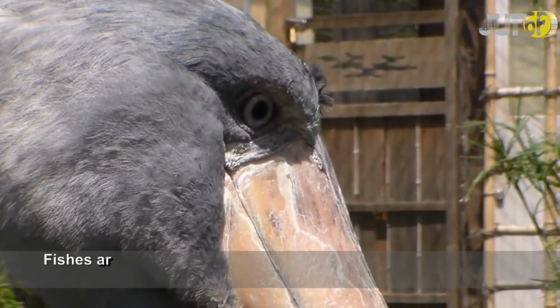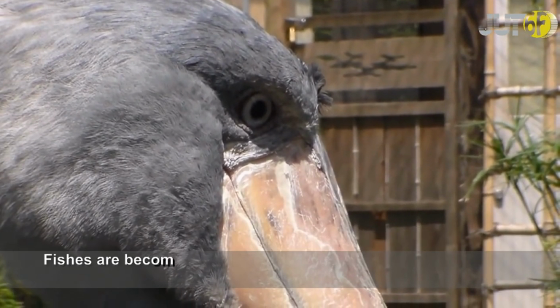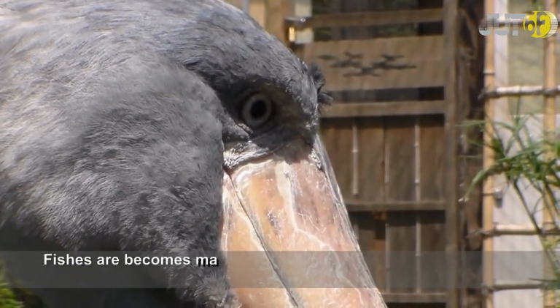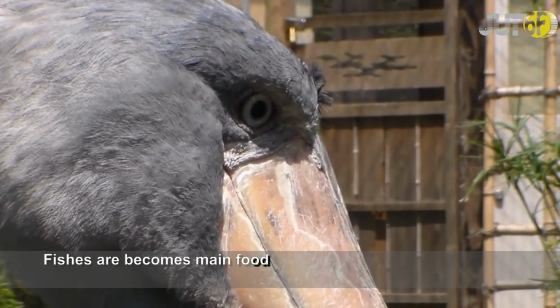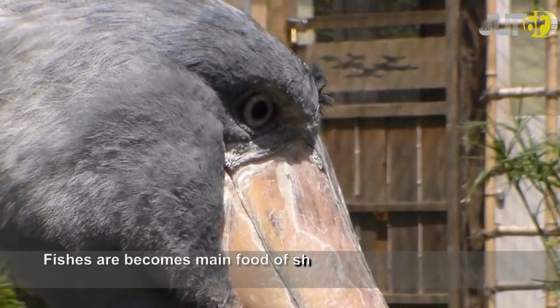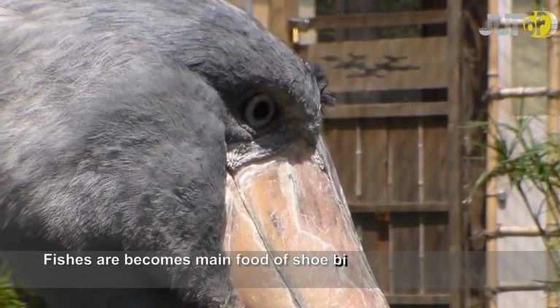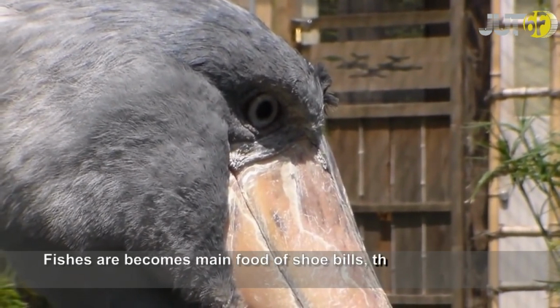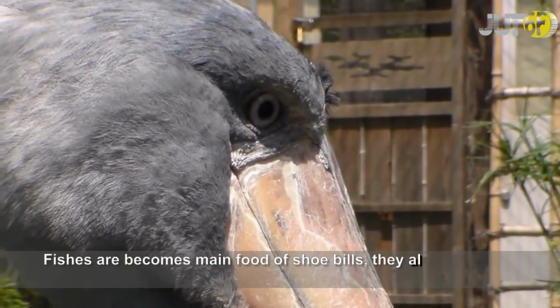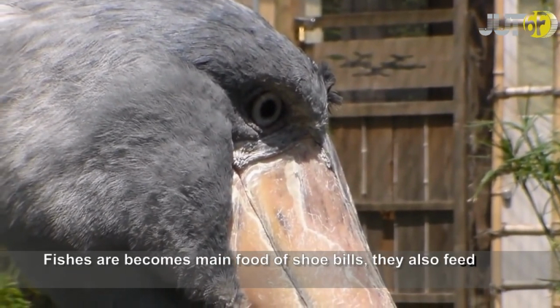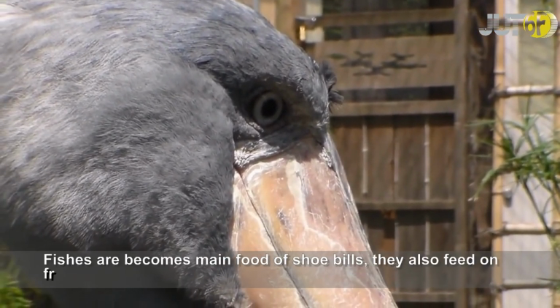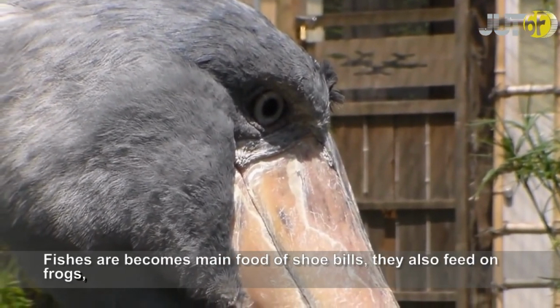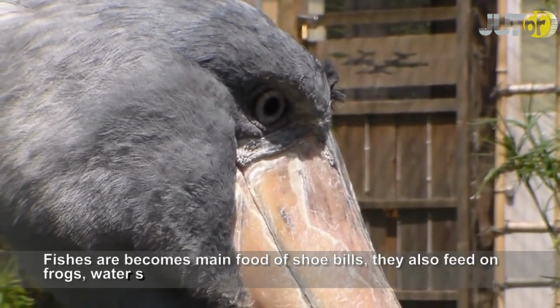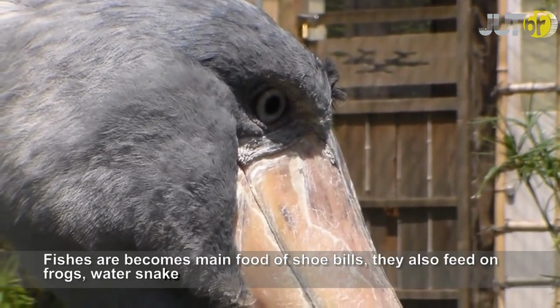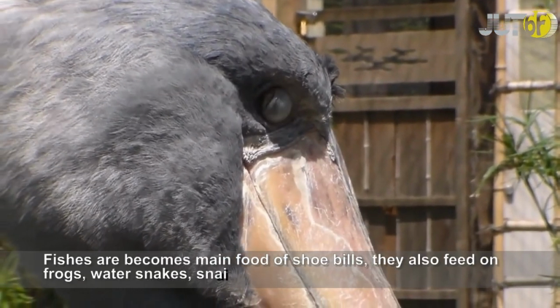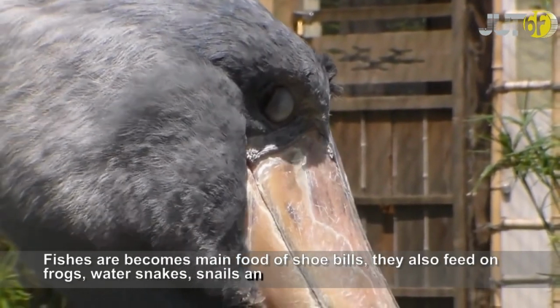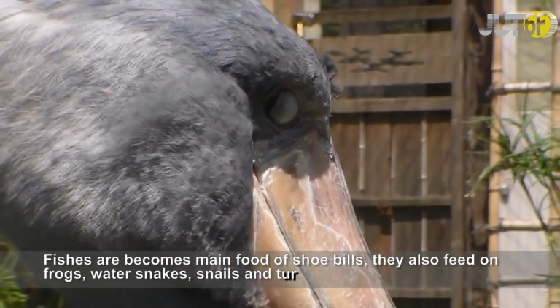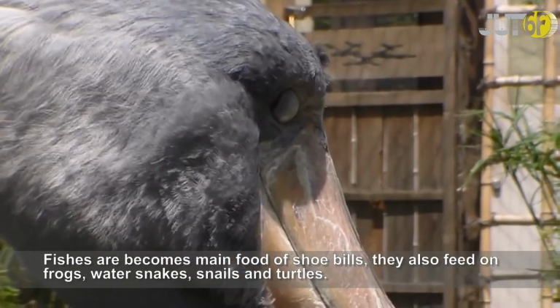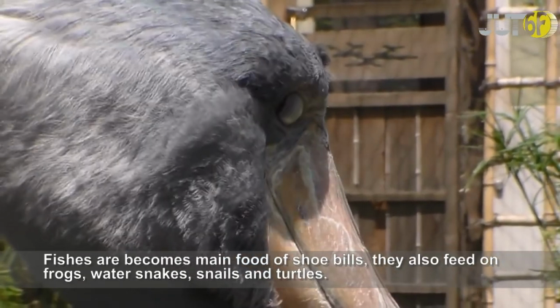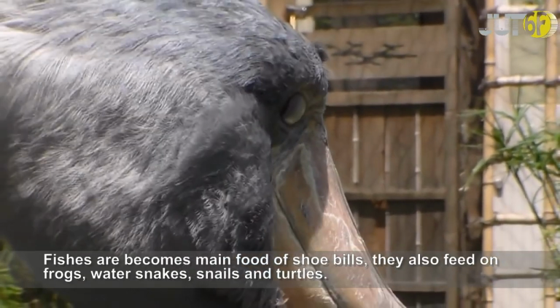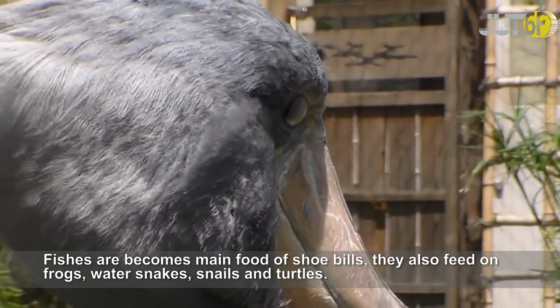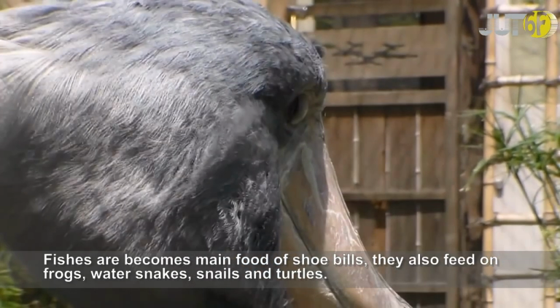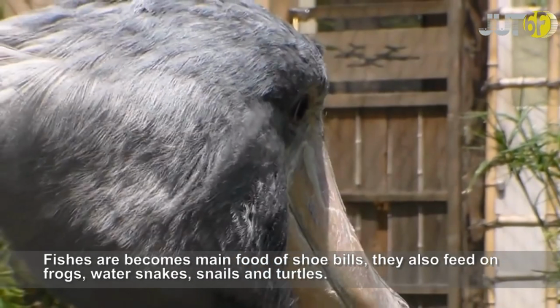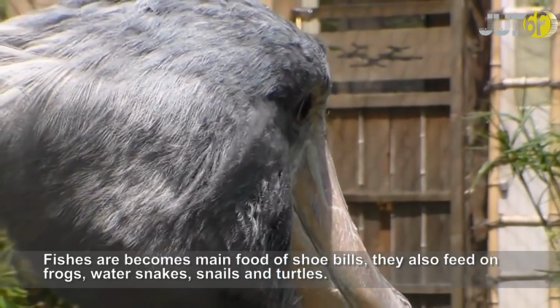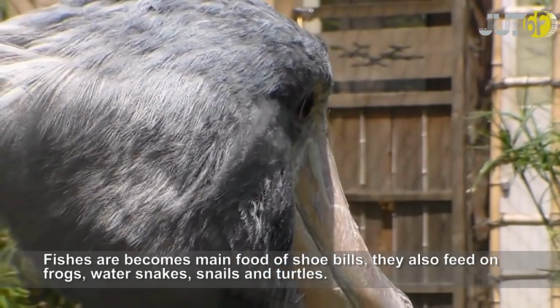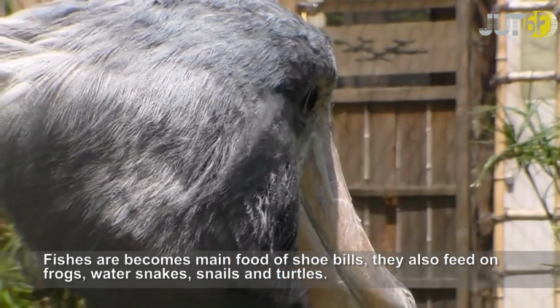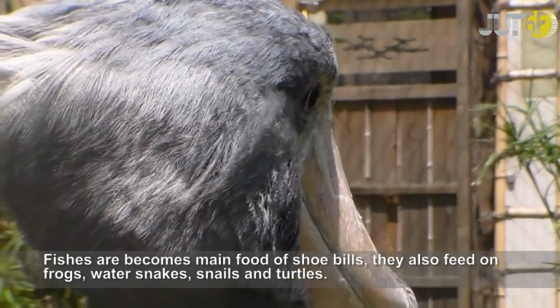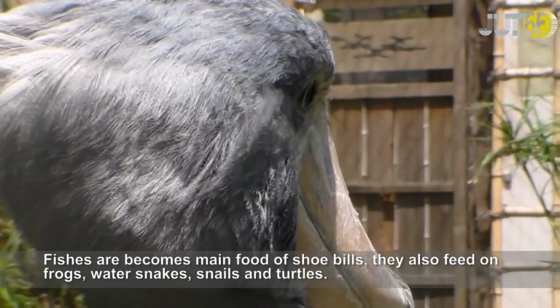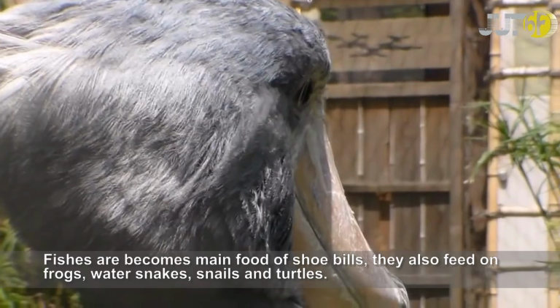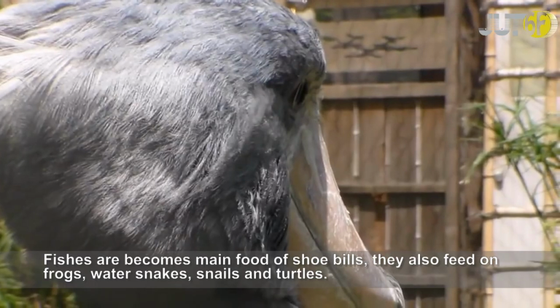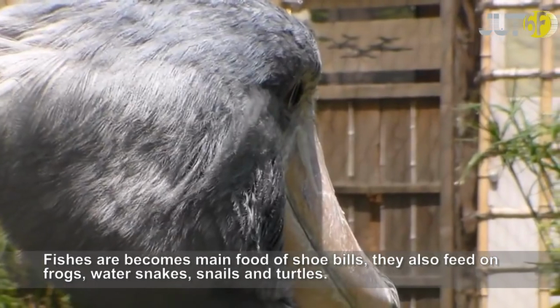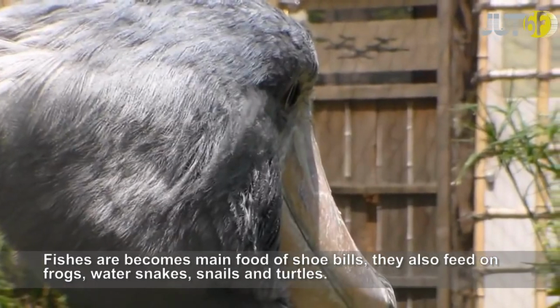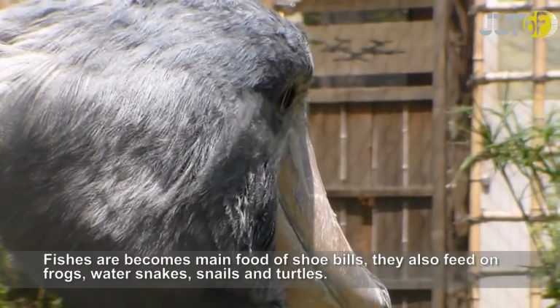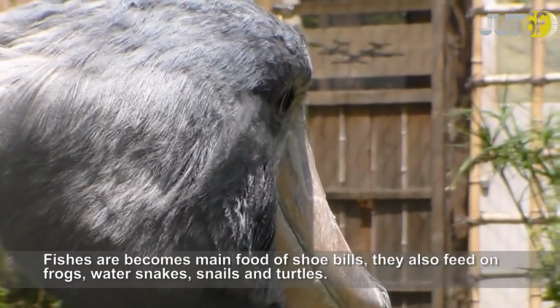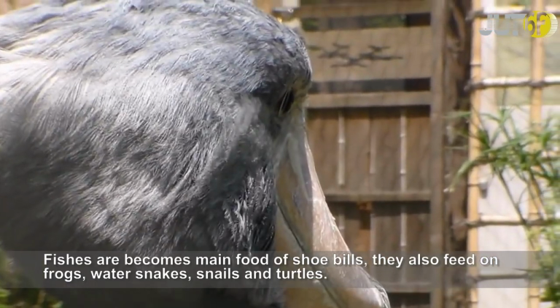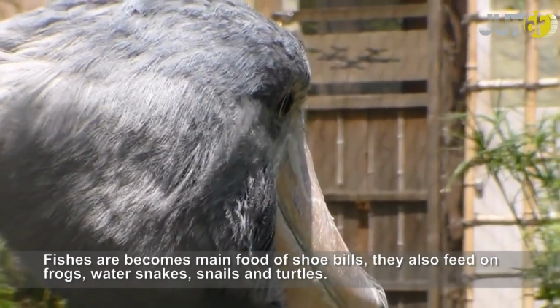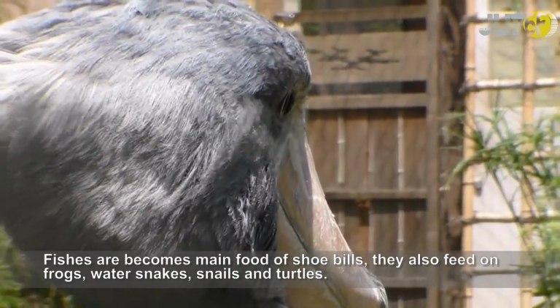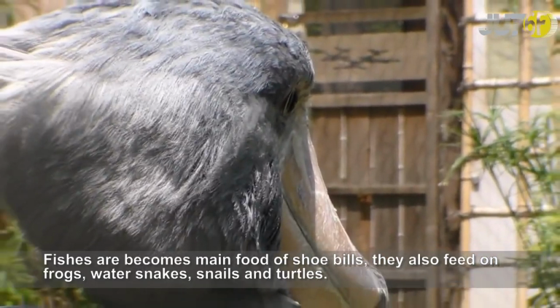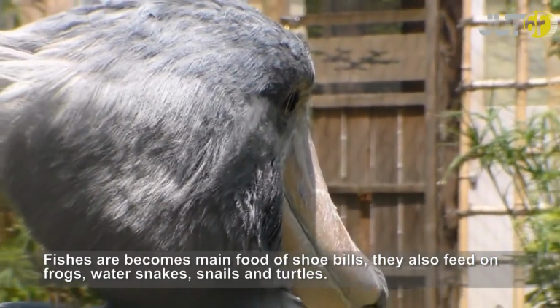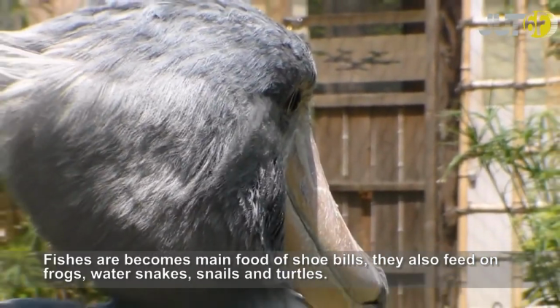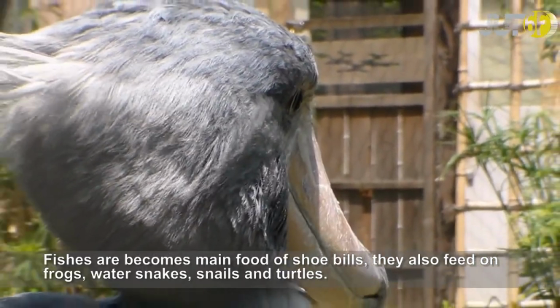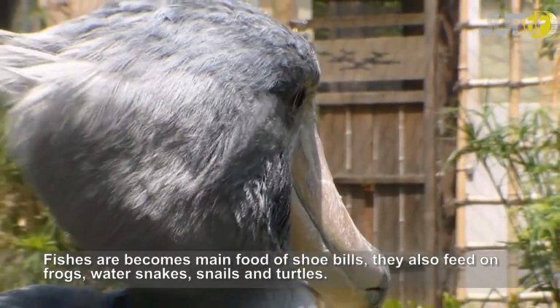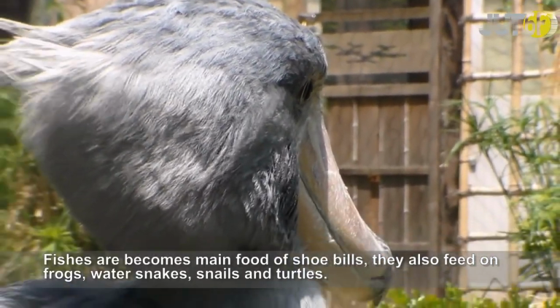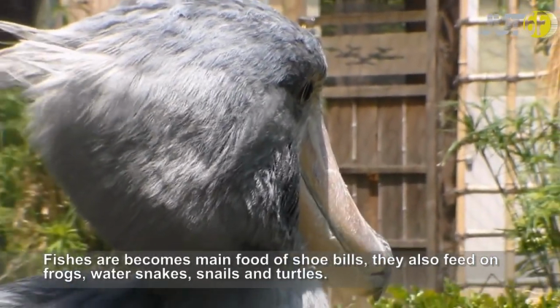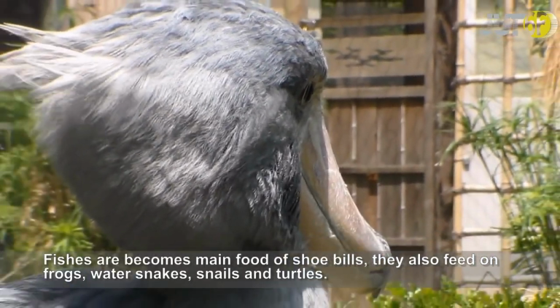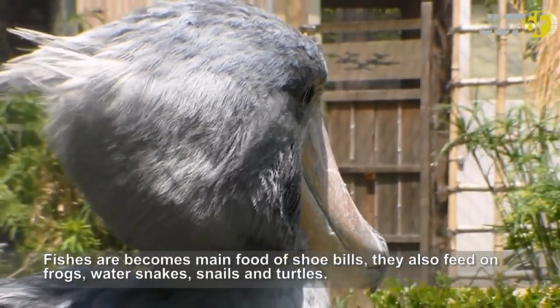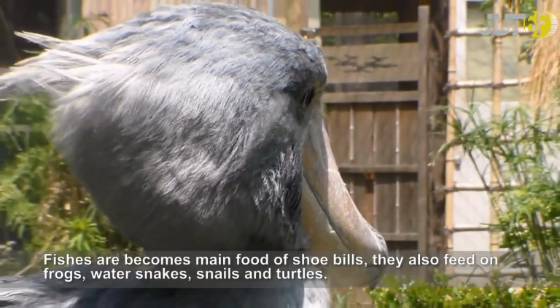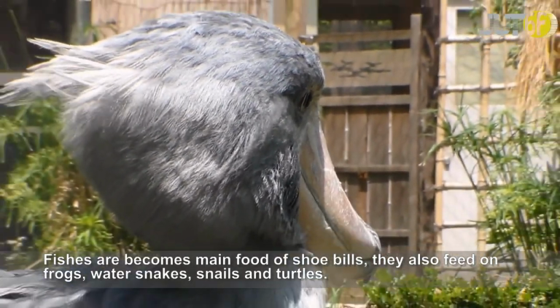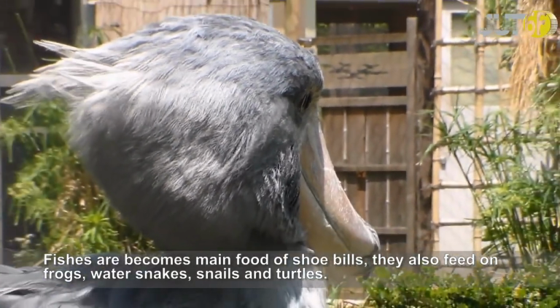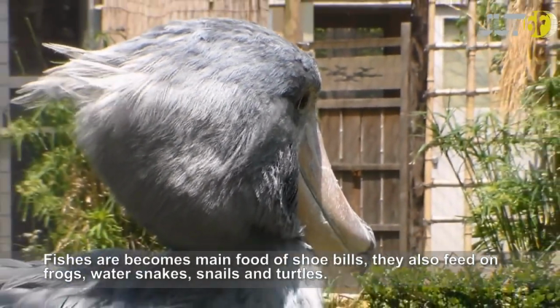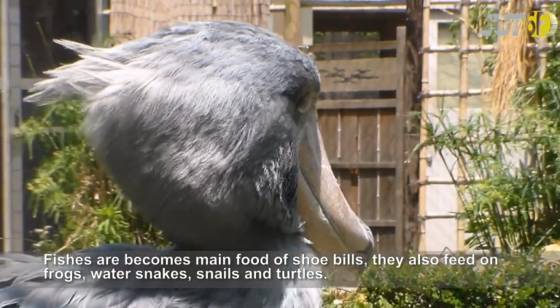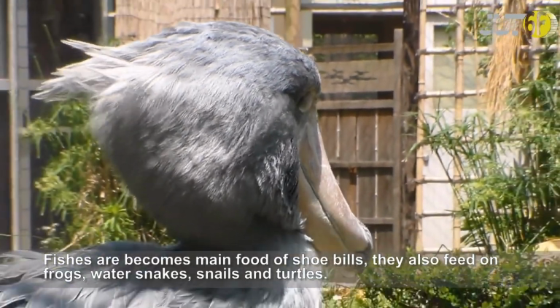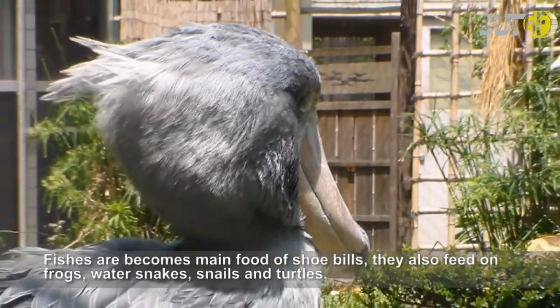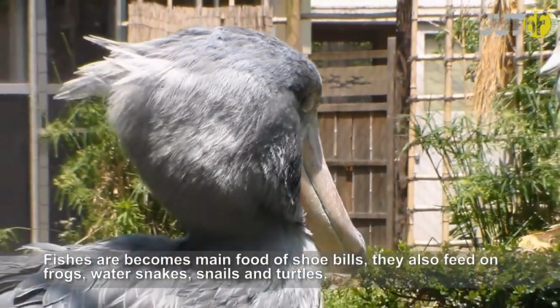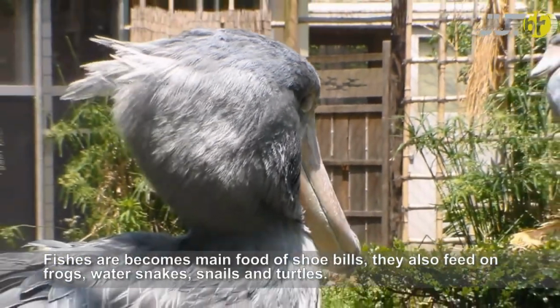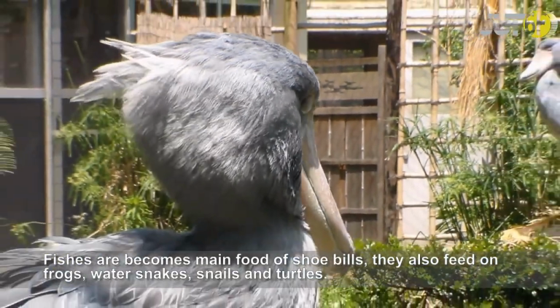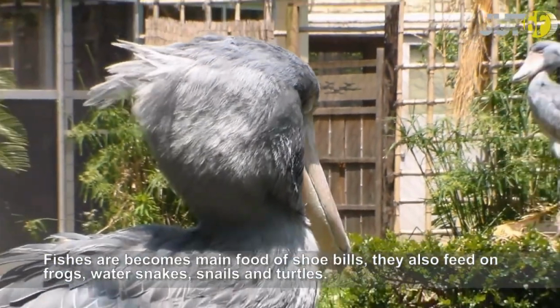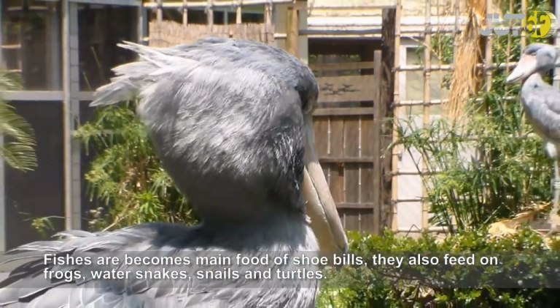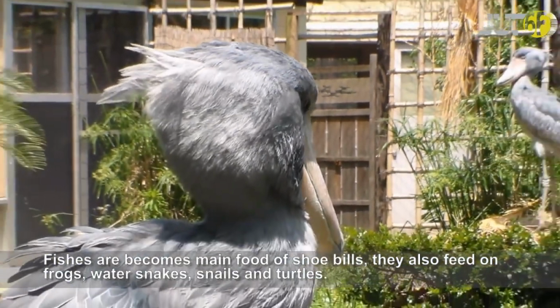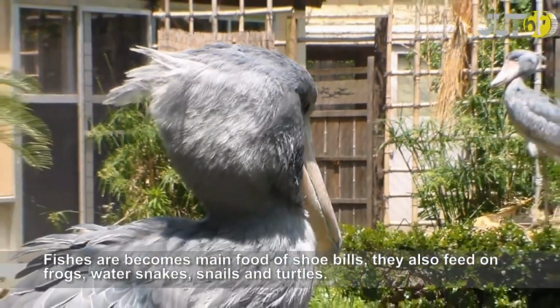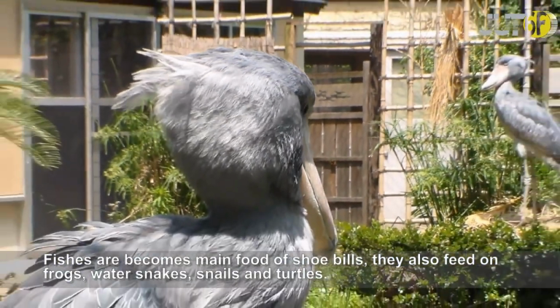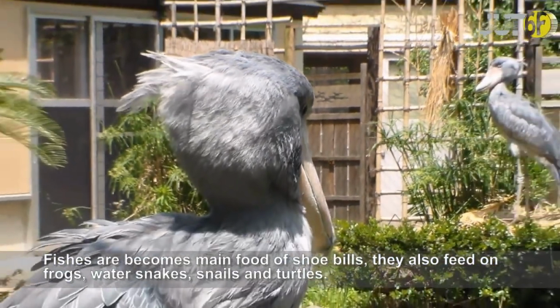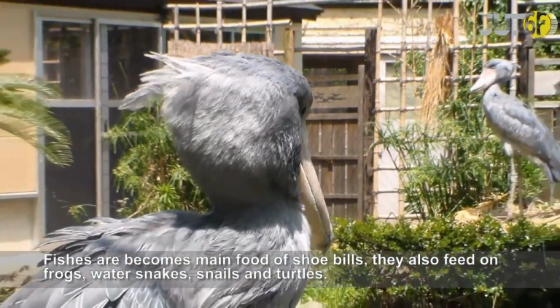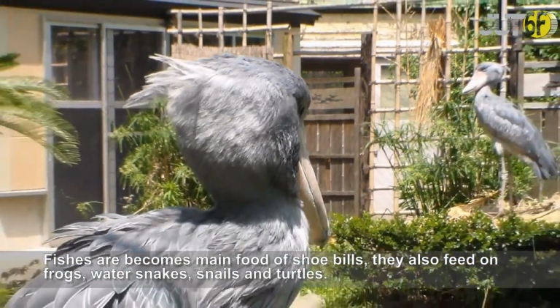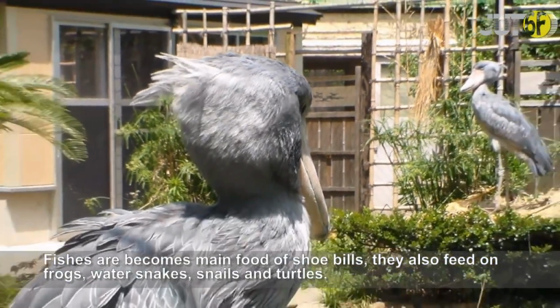Fish are the main food of Shoebills, but they also feed on frogs, water snakes, snails, and turtles.